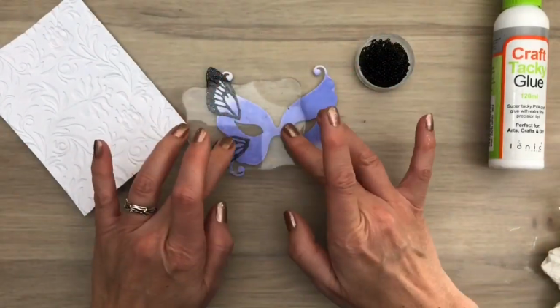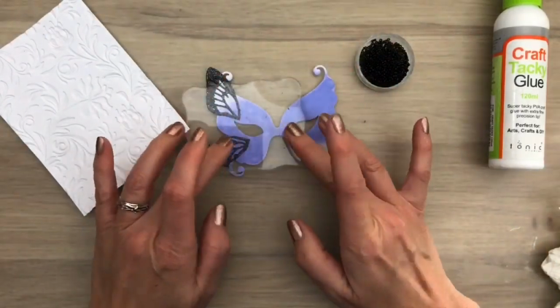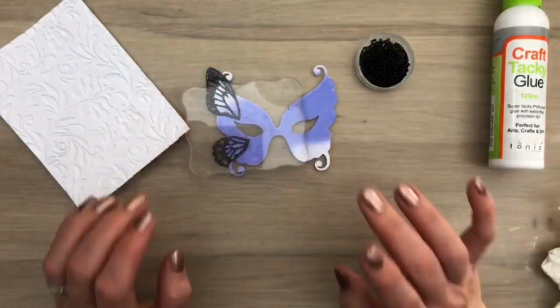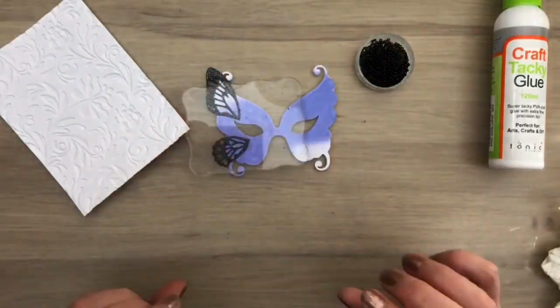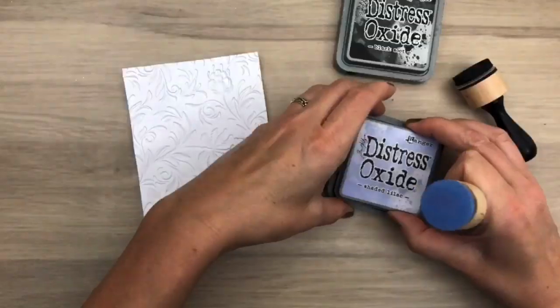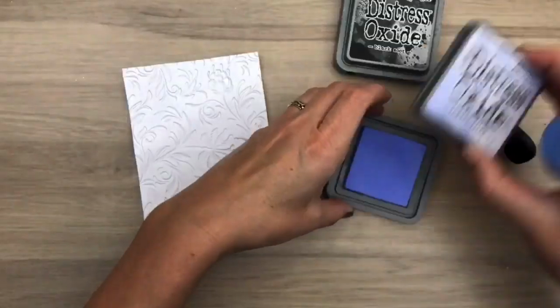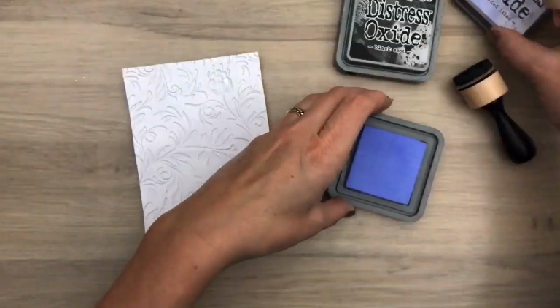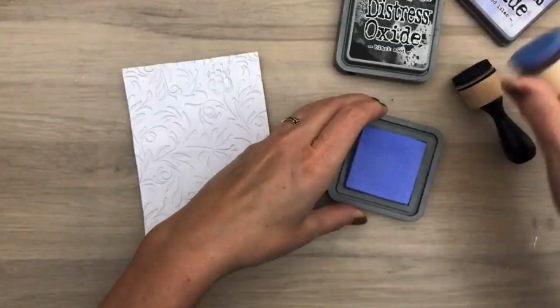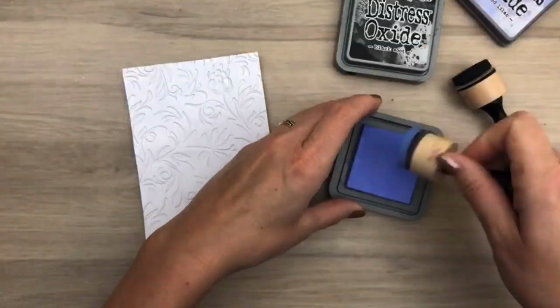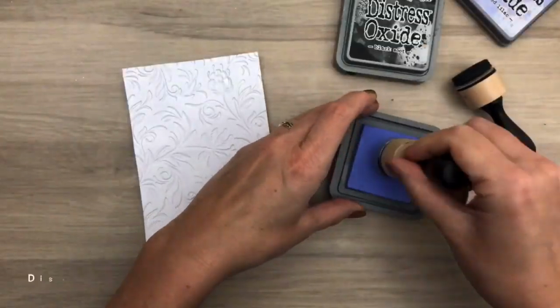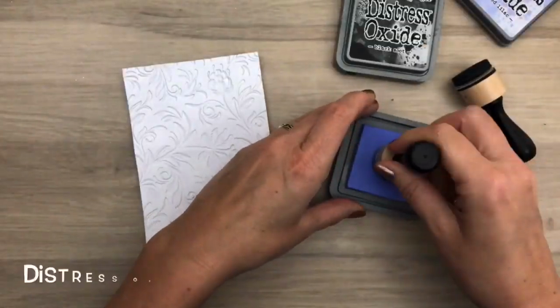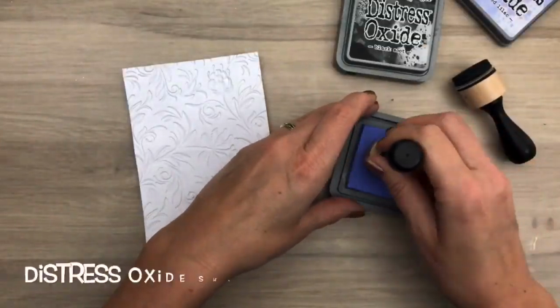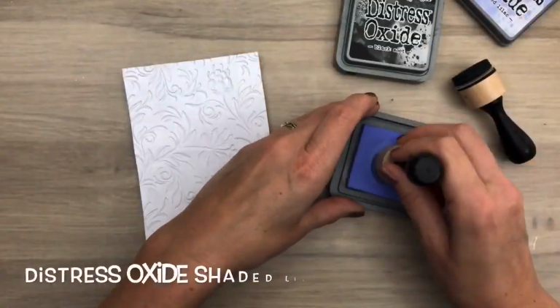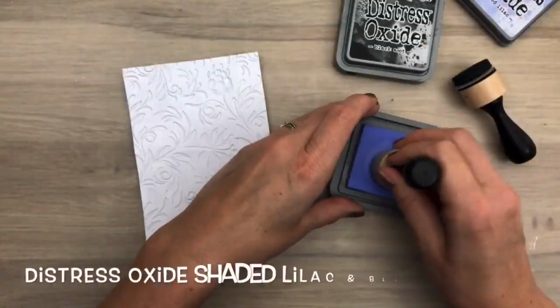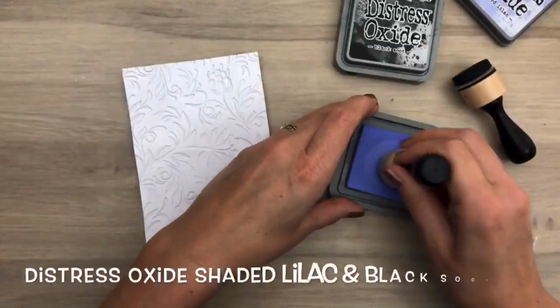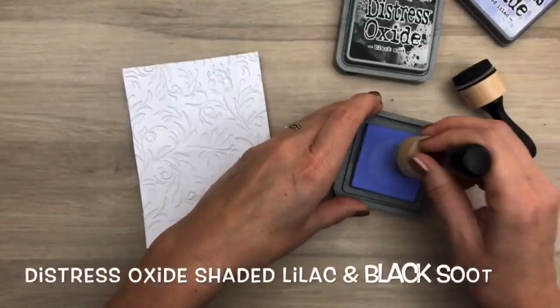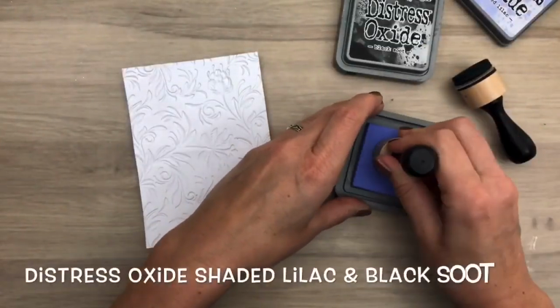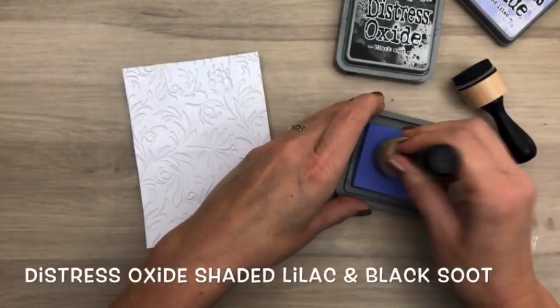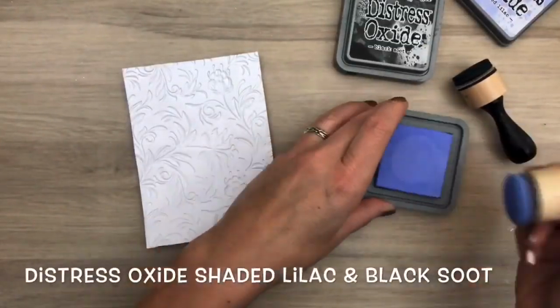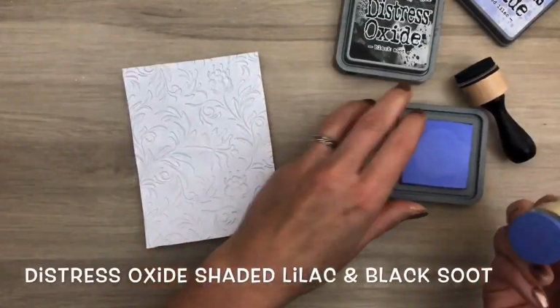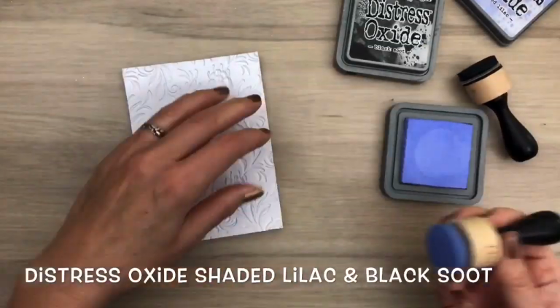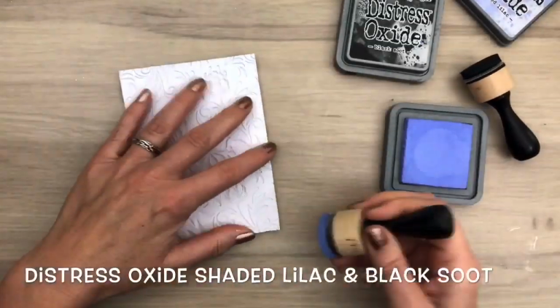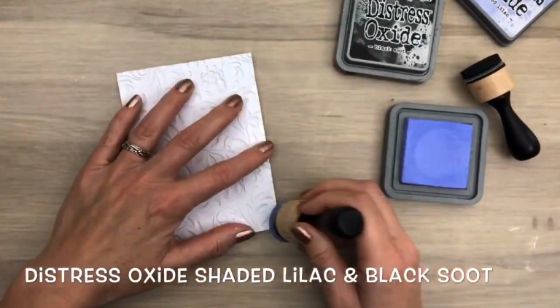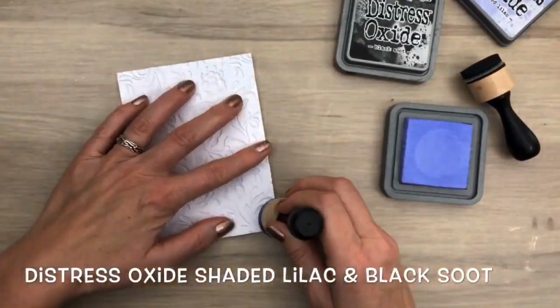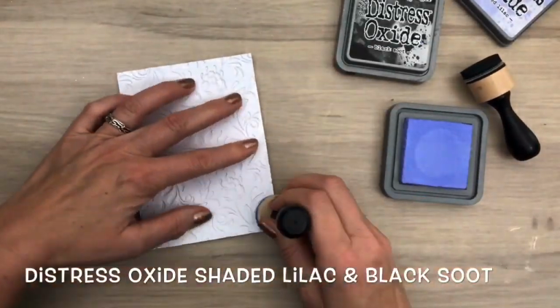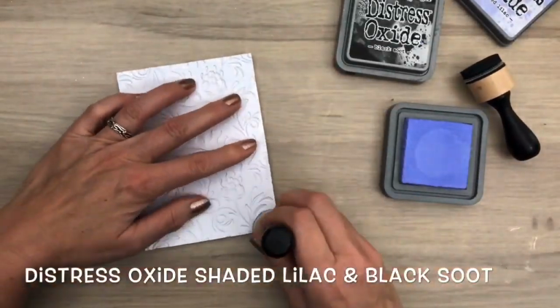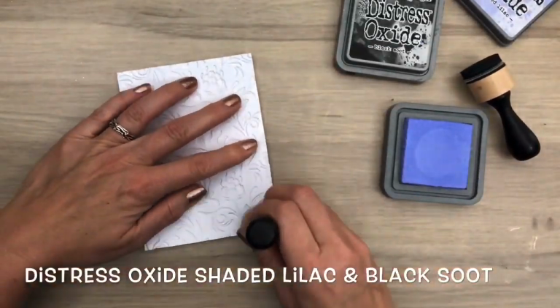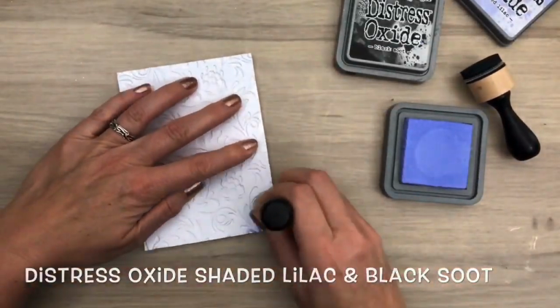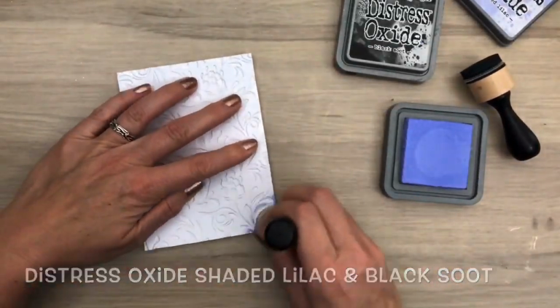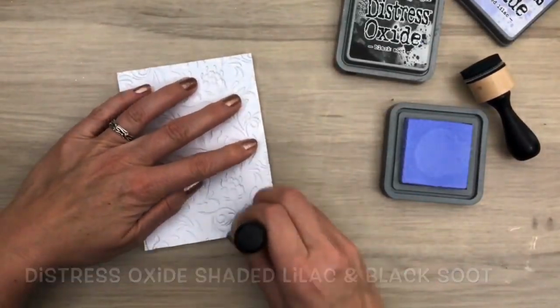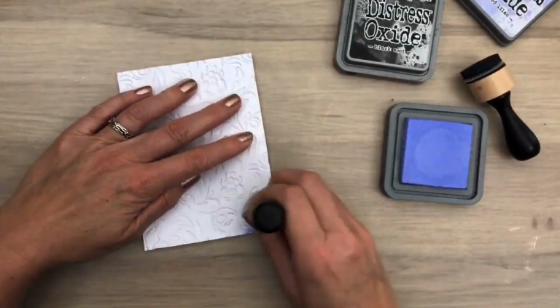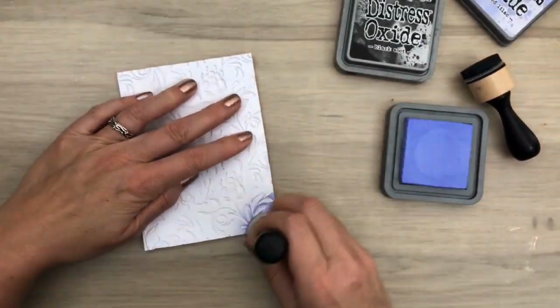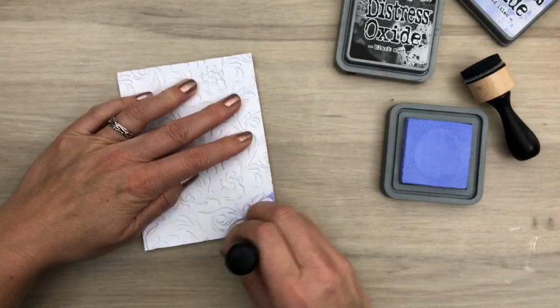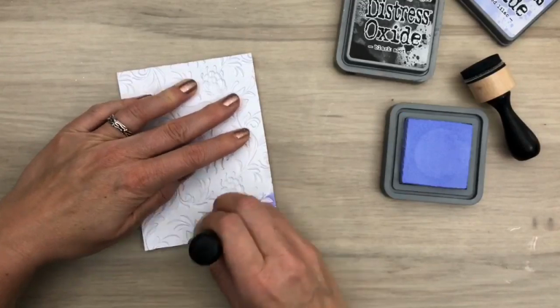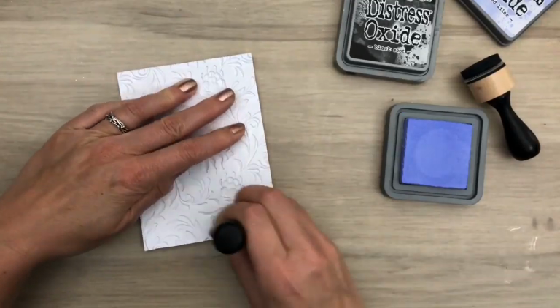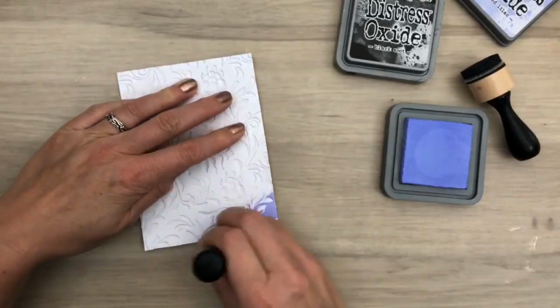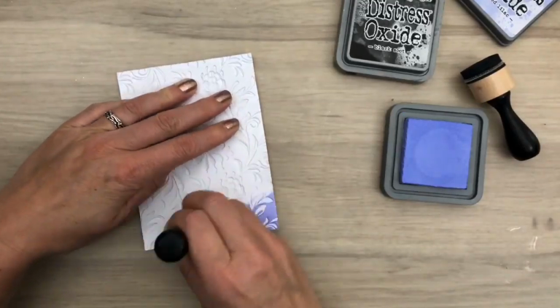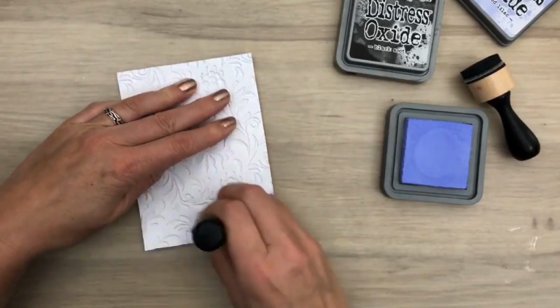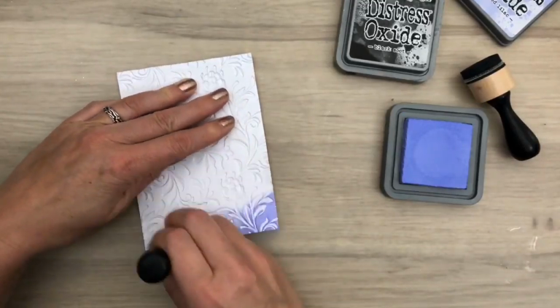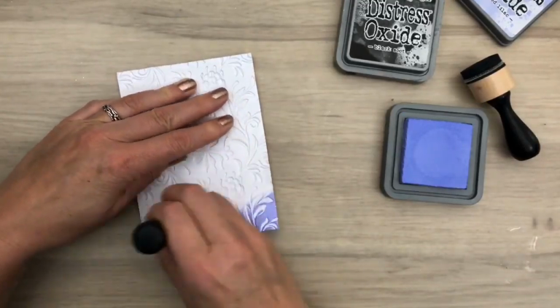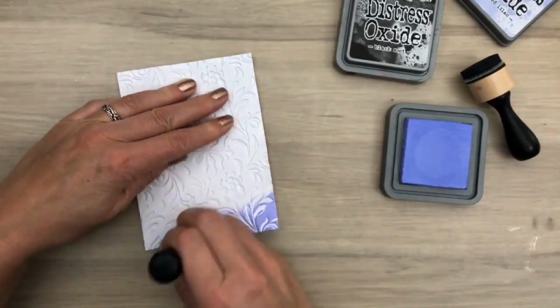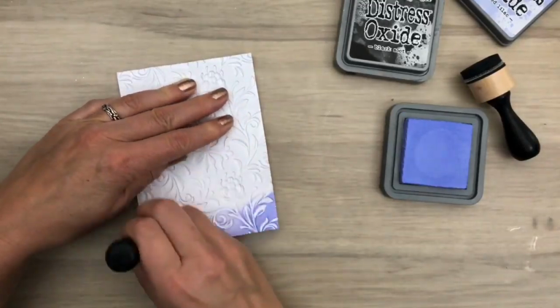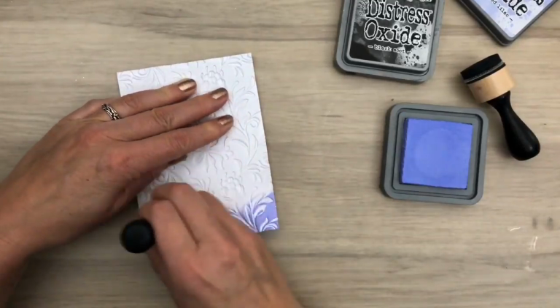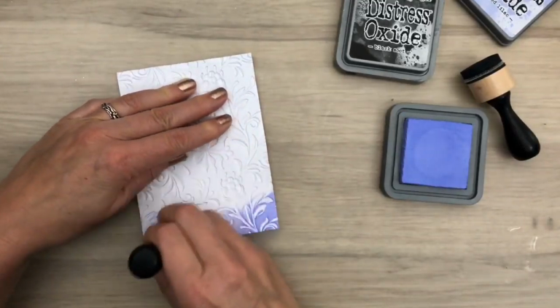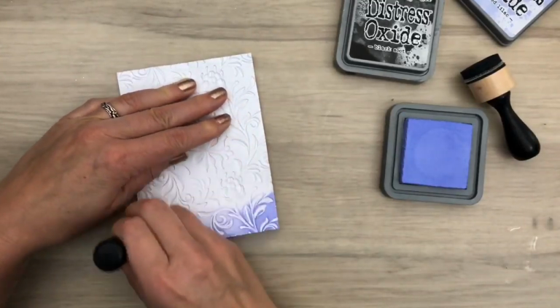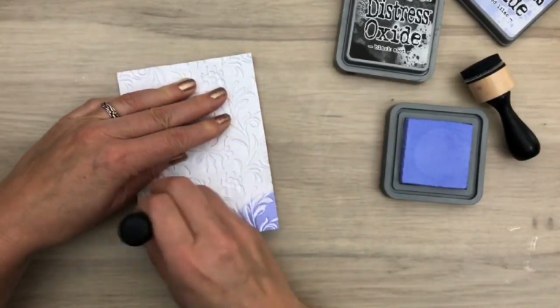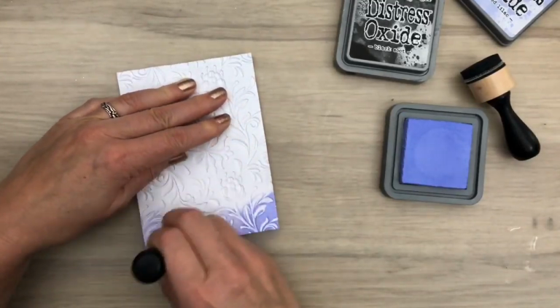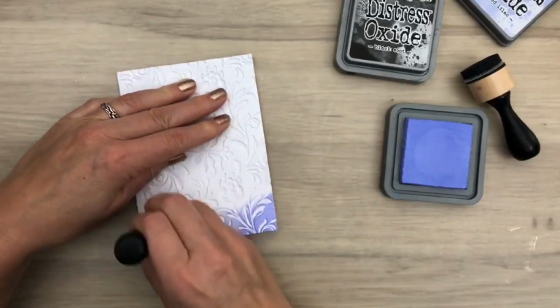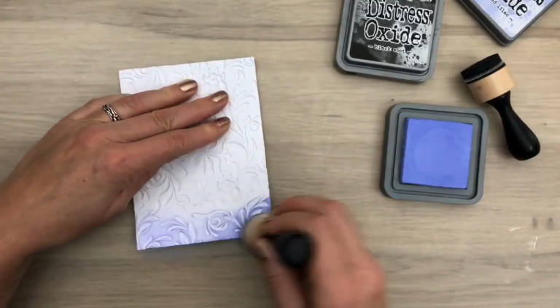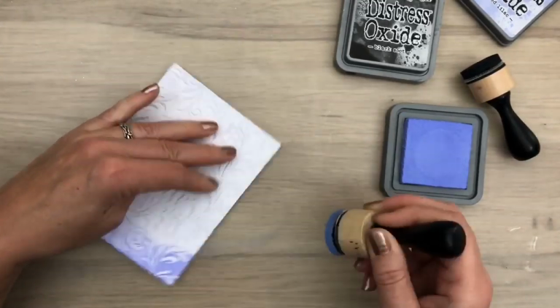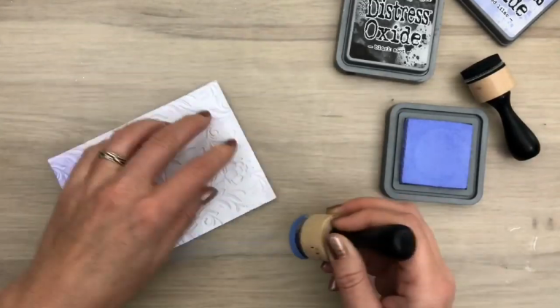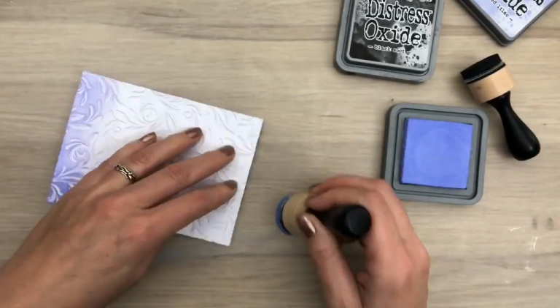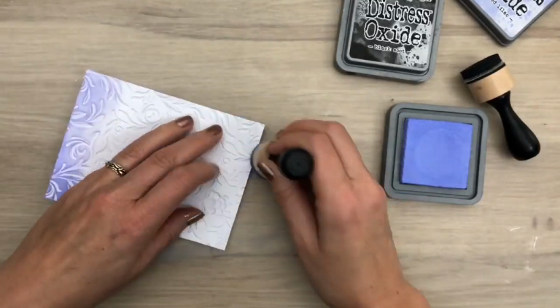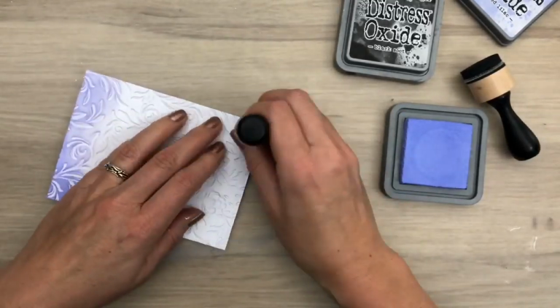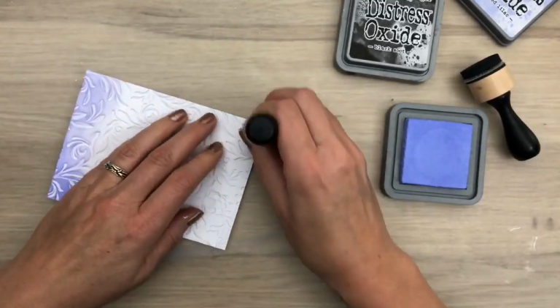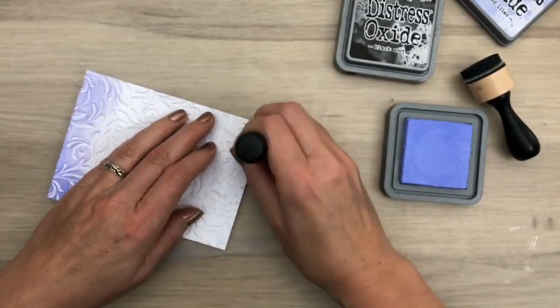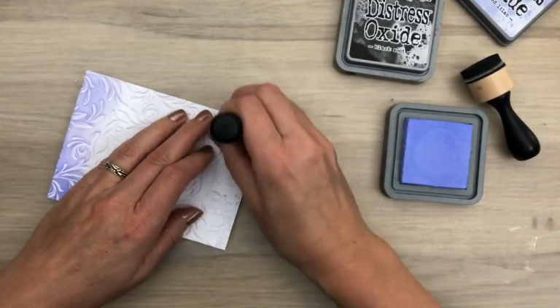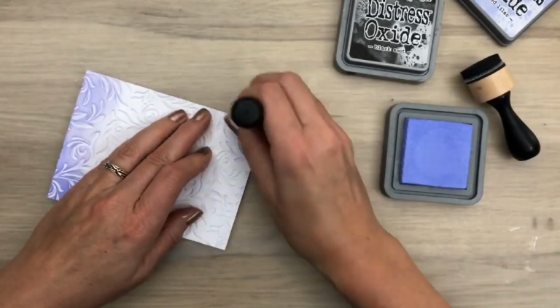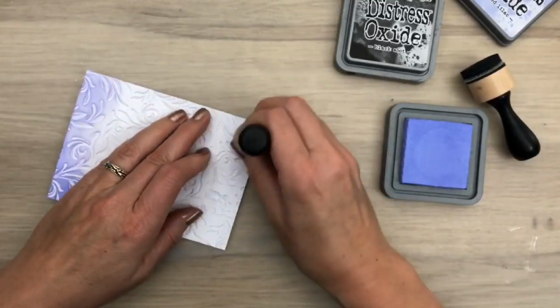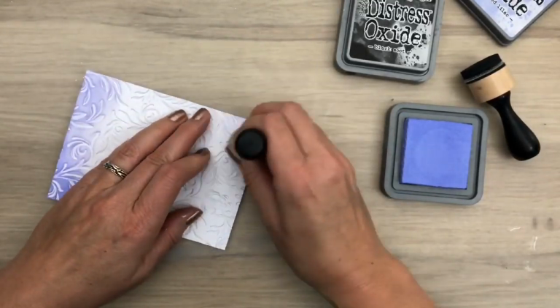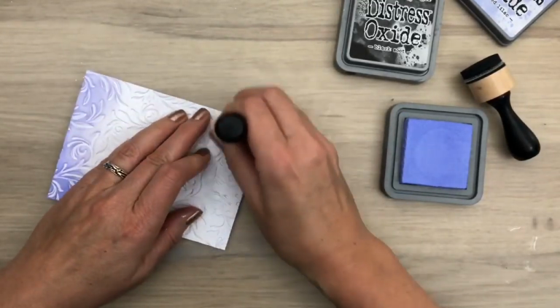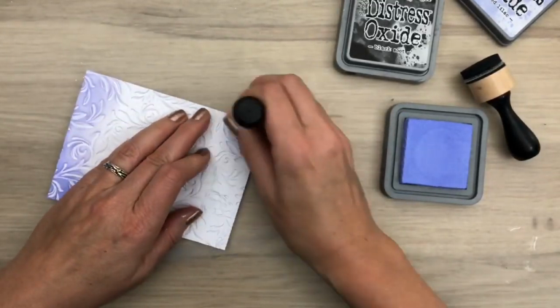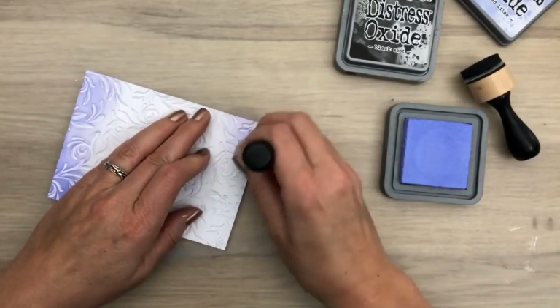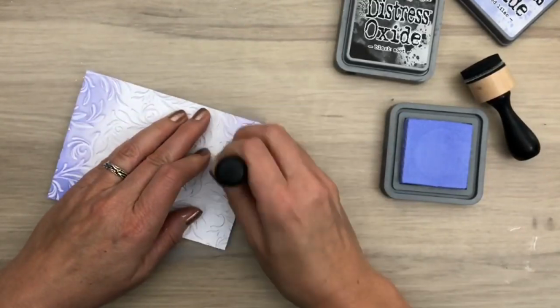While drying, I ink the embossed background. I use an ink blending tool and add the most color at top and bottom.